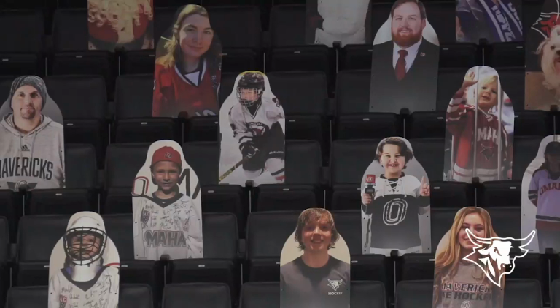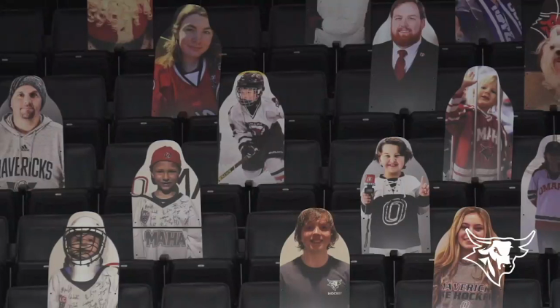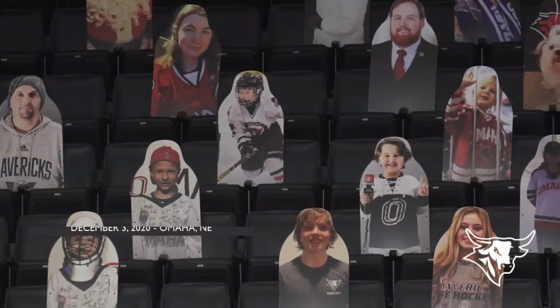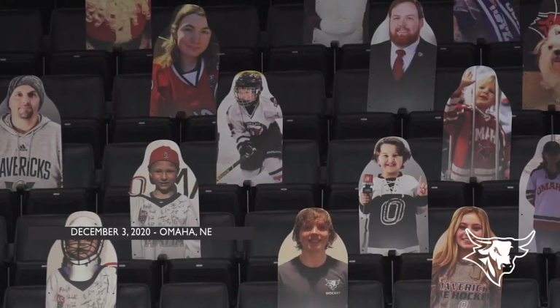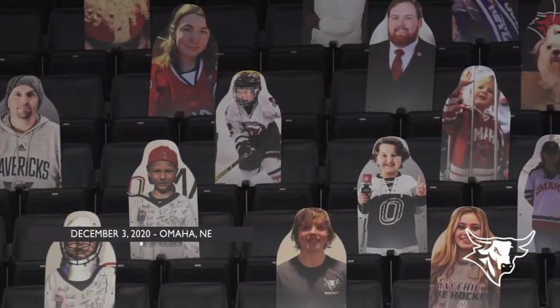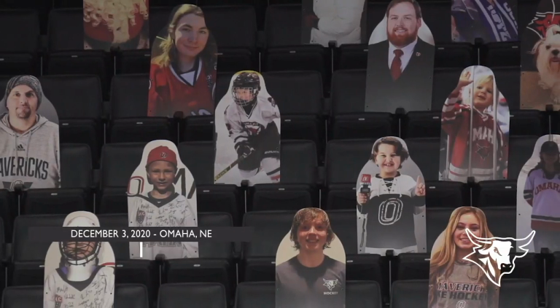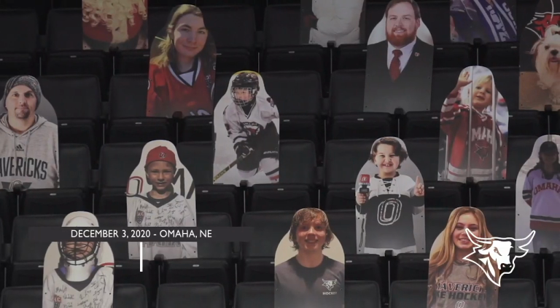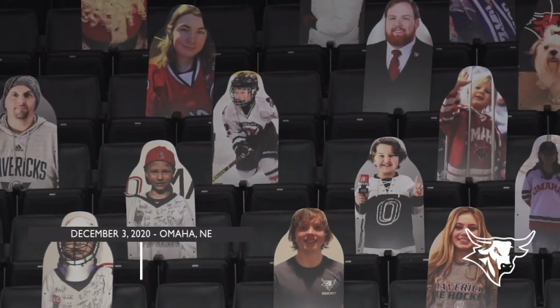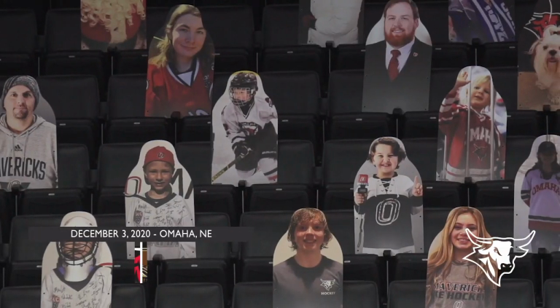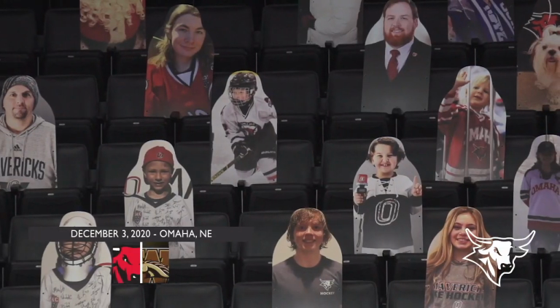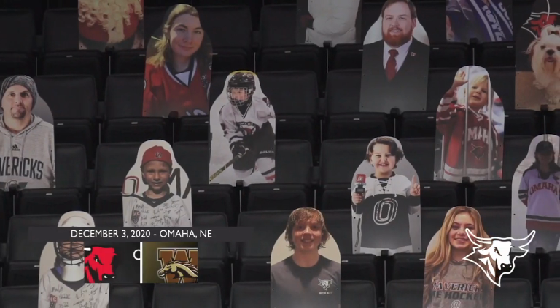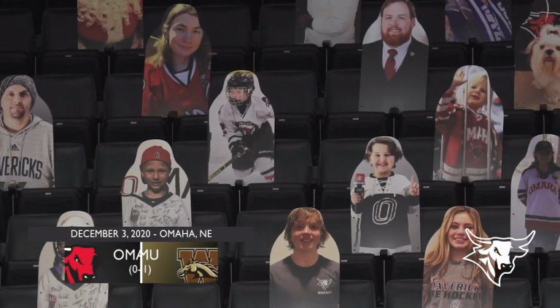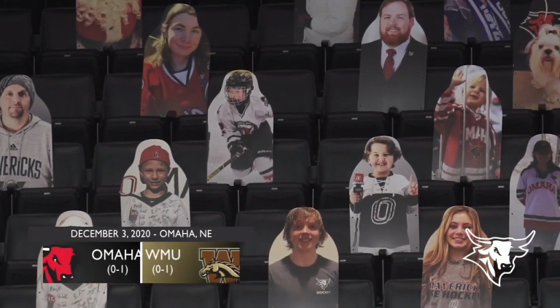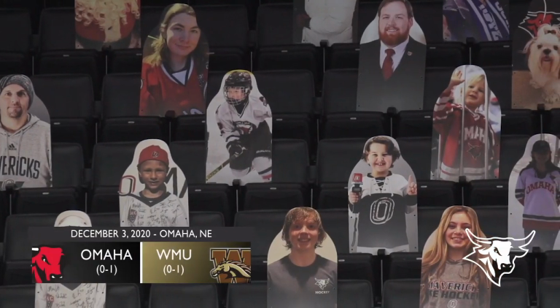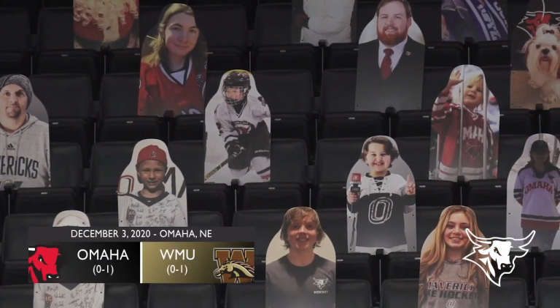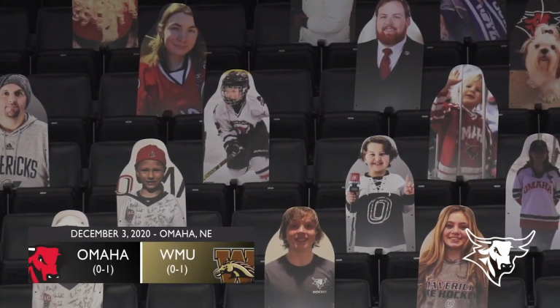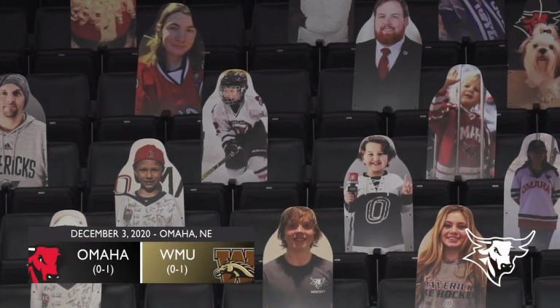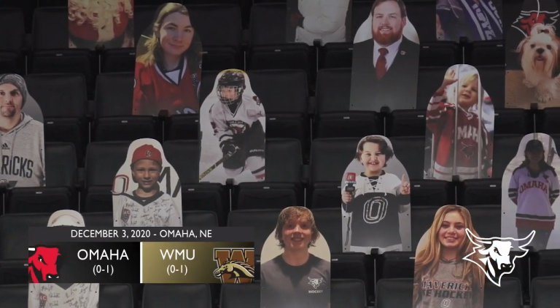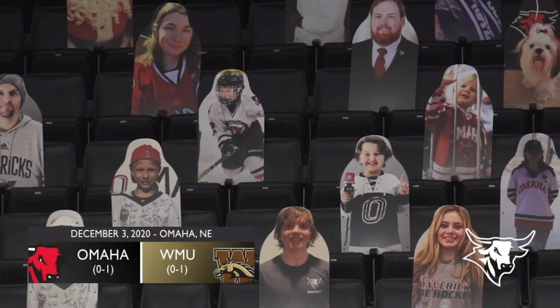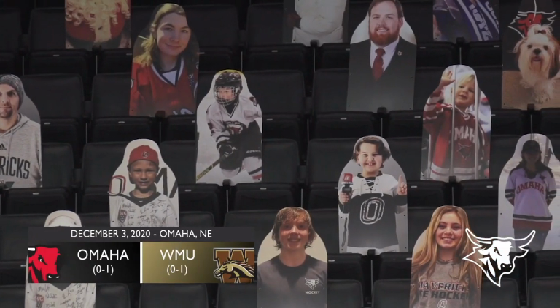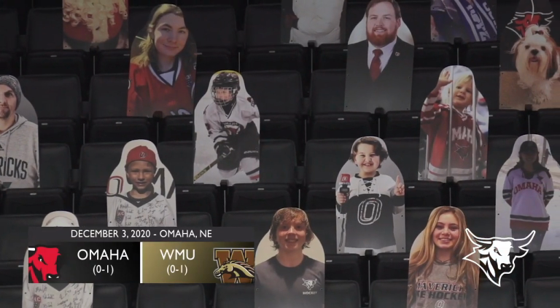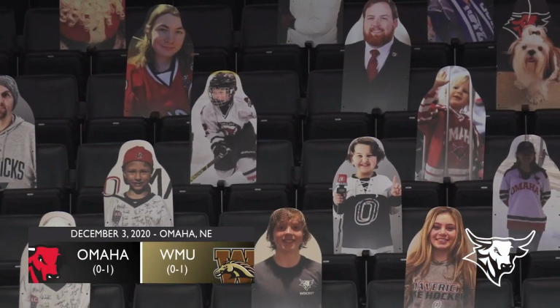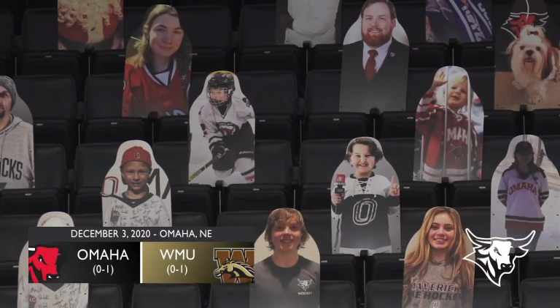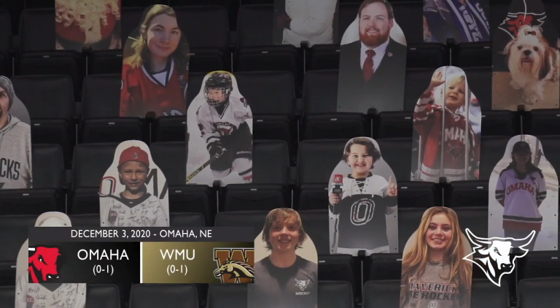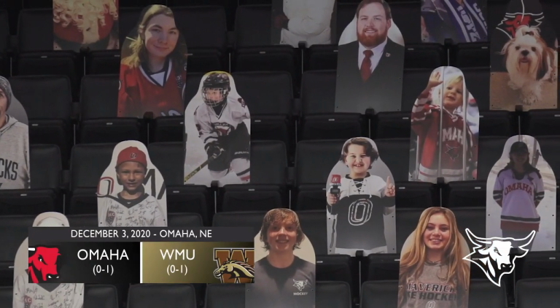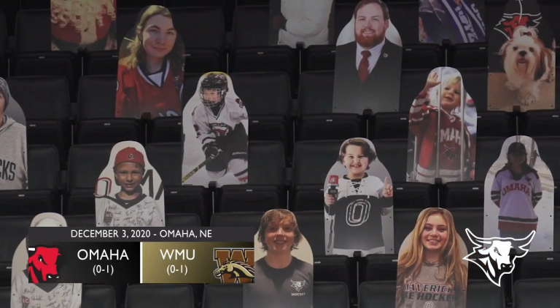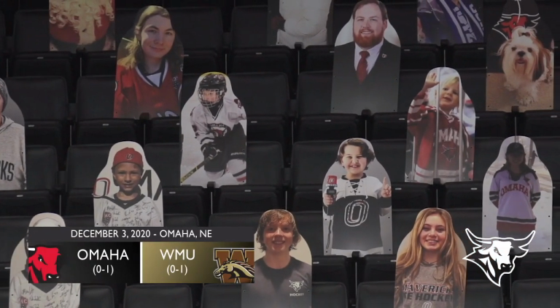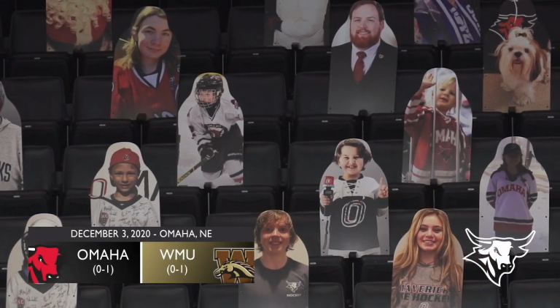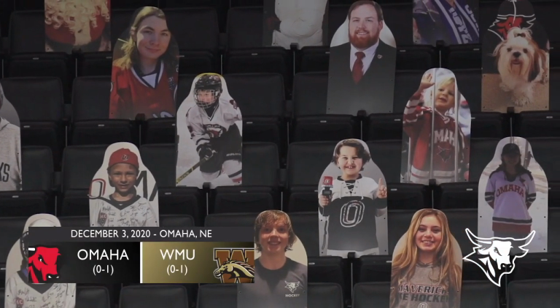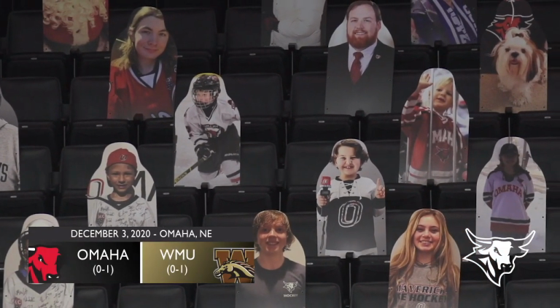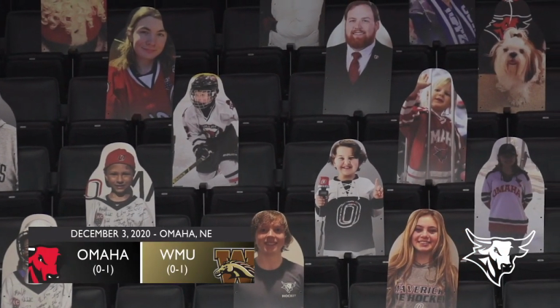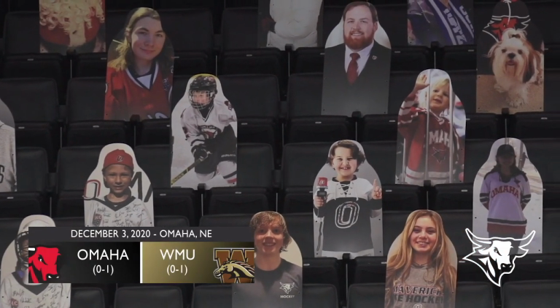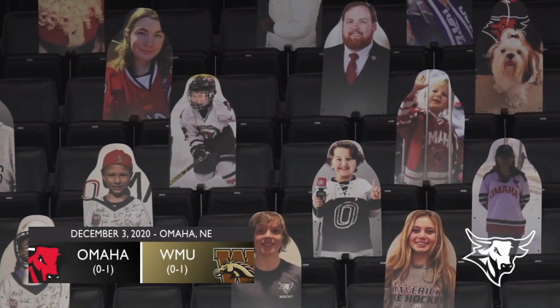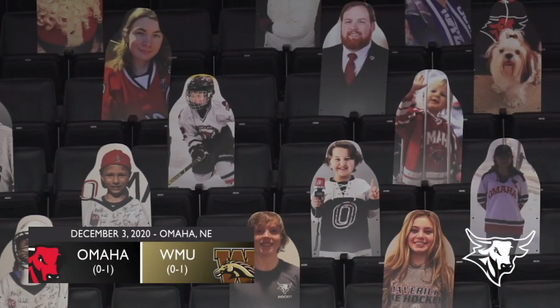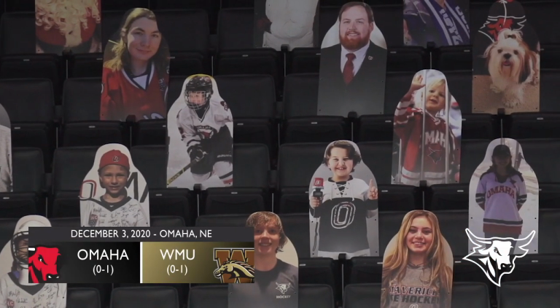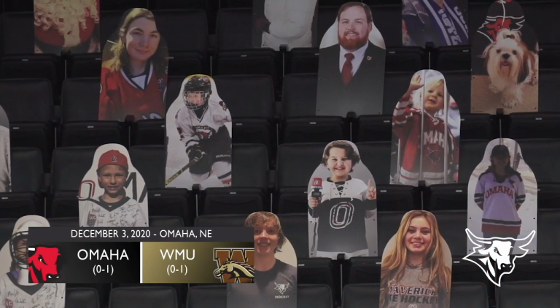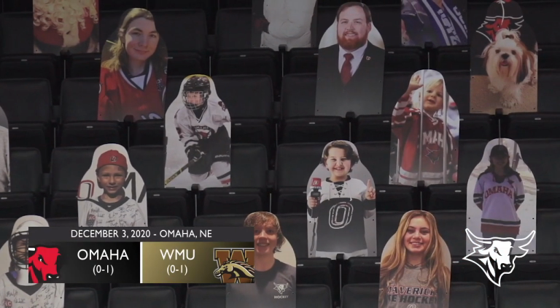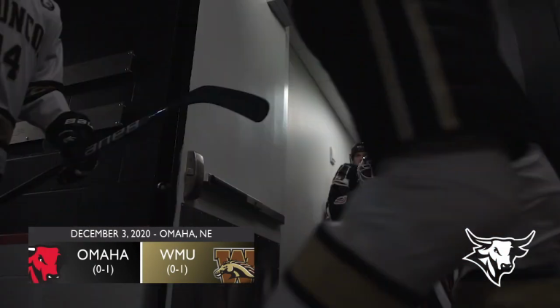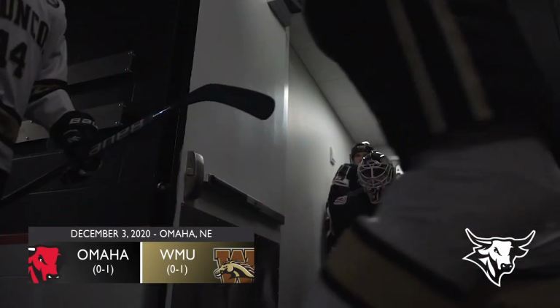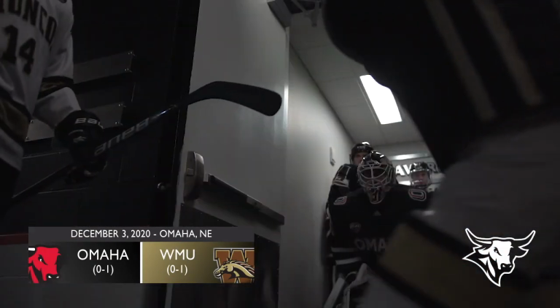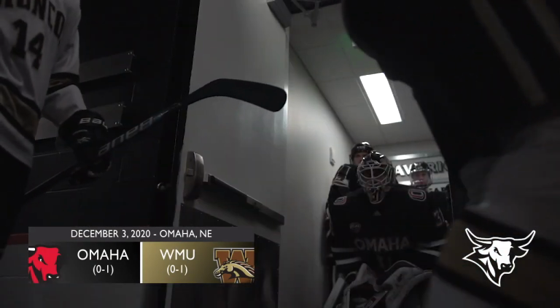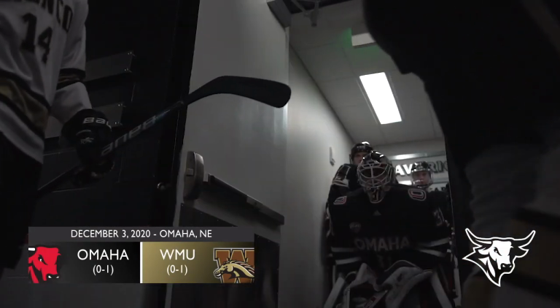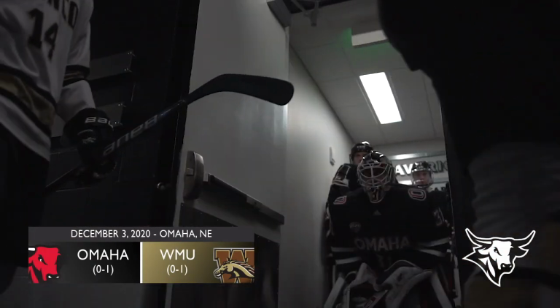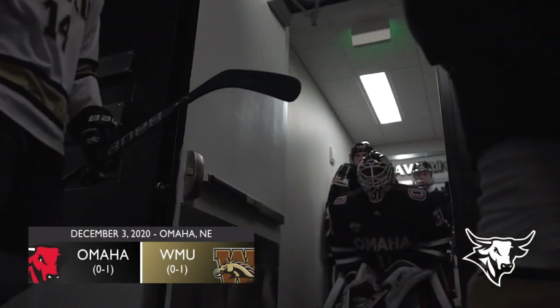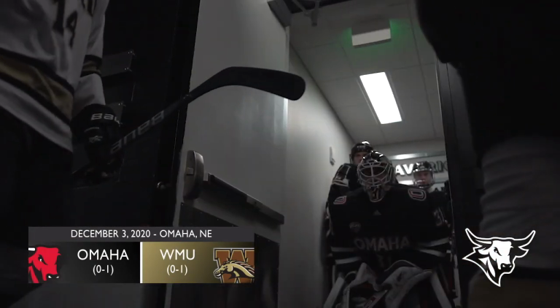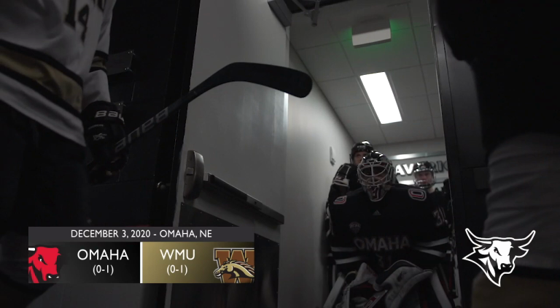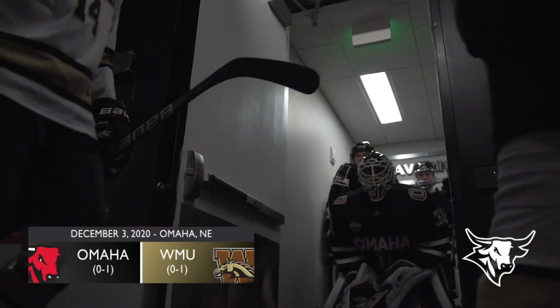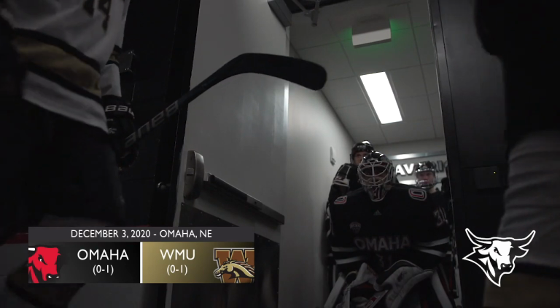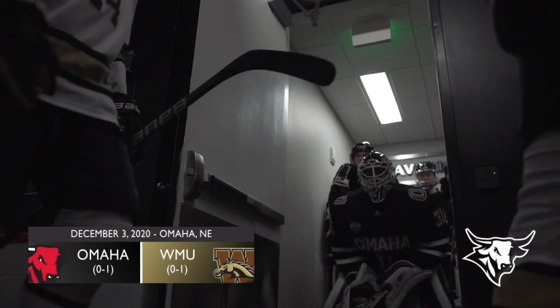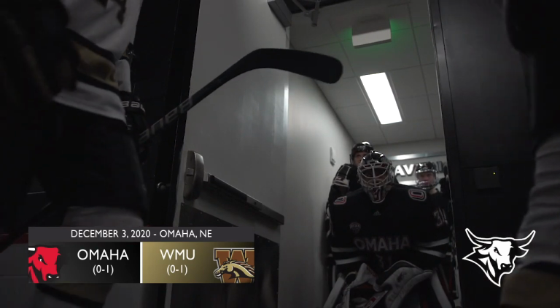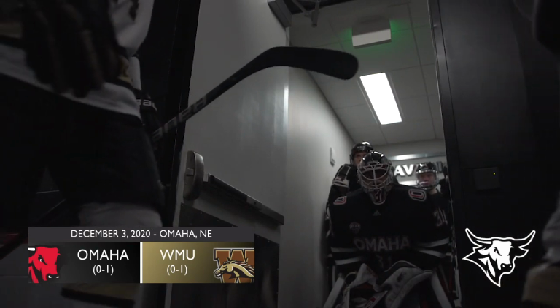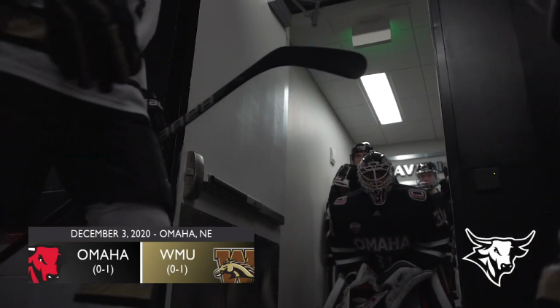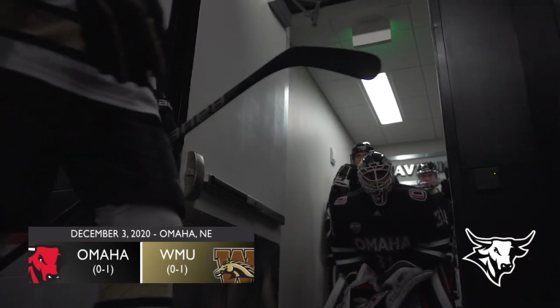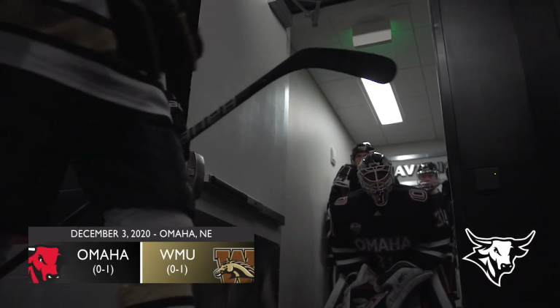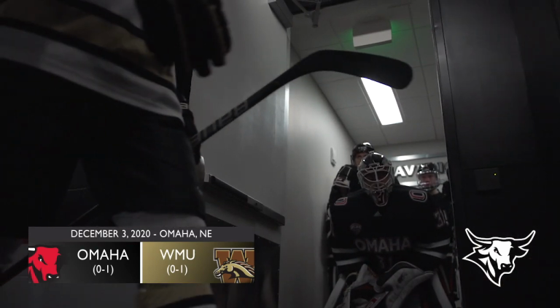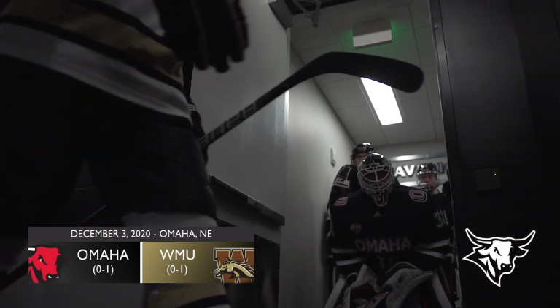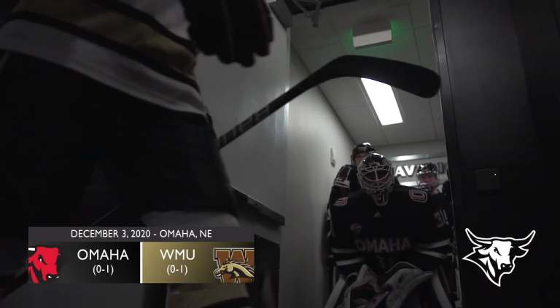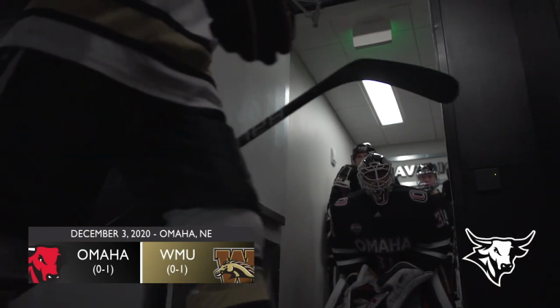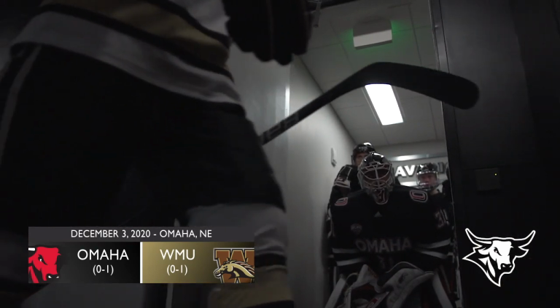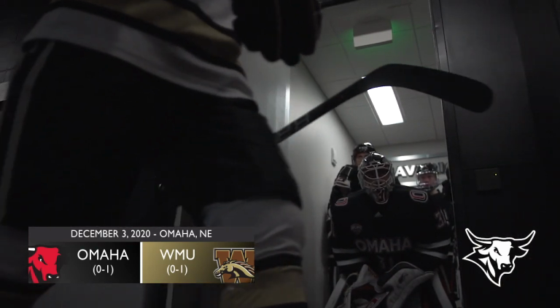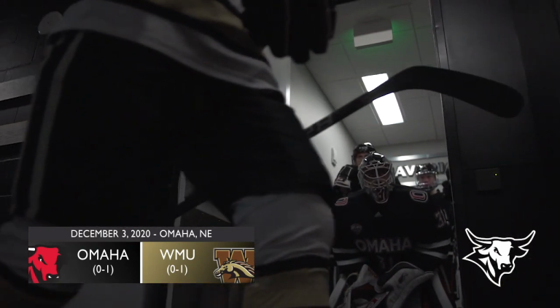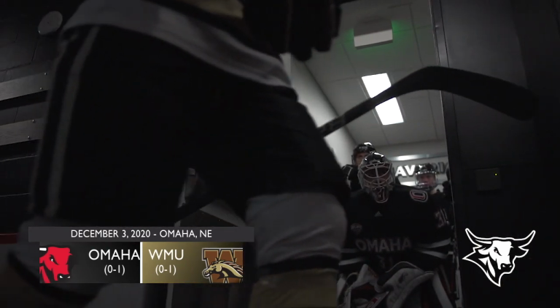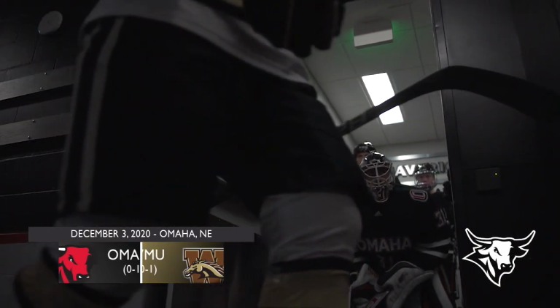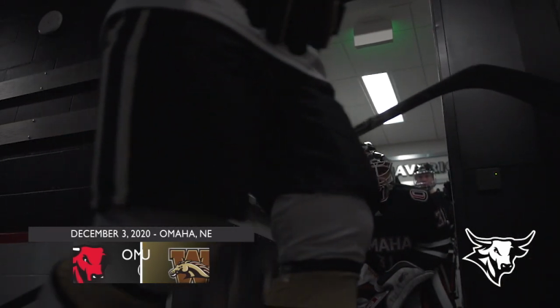I'm Terry Leahy, up here in the broadcast booth, along with Donnie Barnes, who has our play-by-play call. Here we go, Donnie.